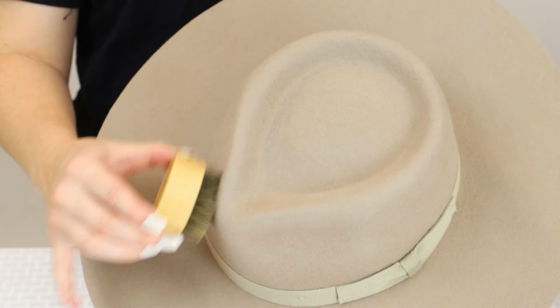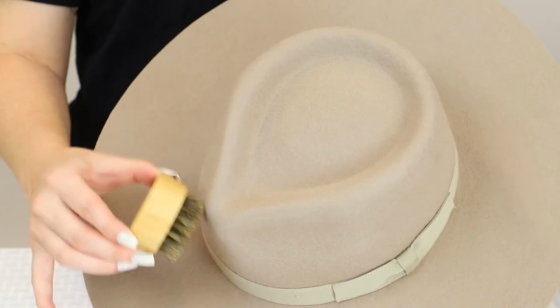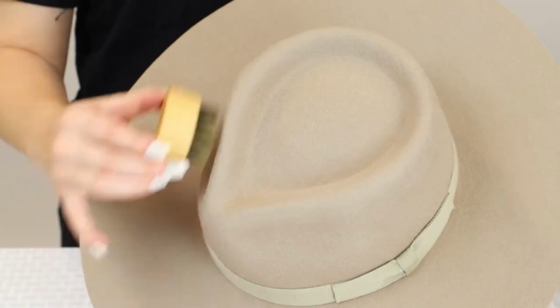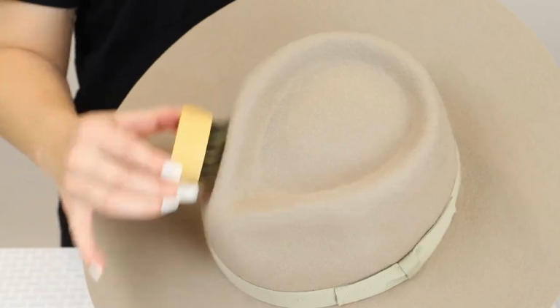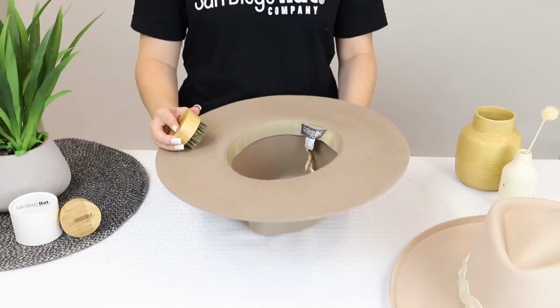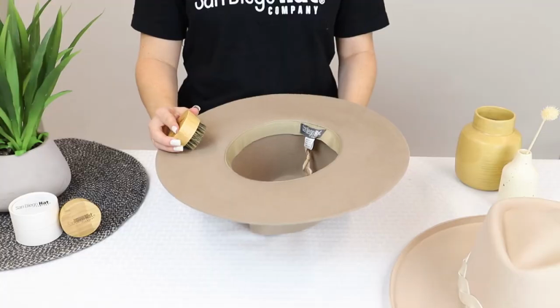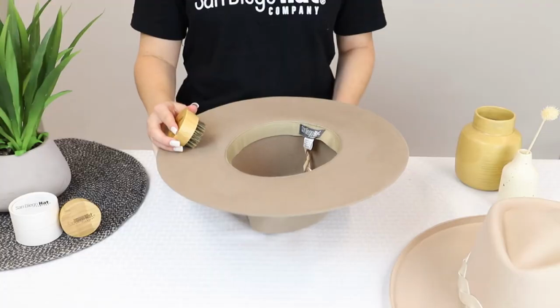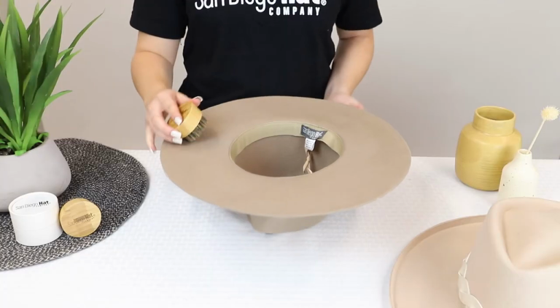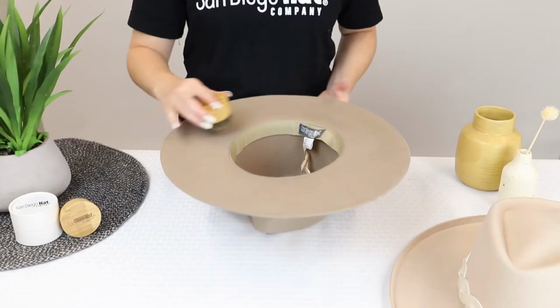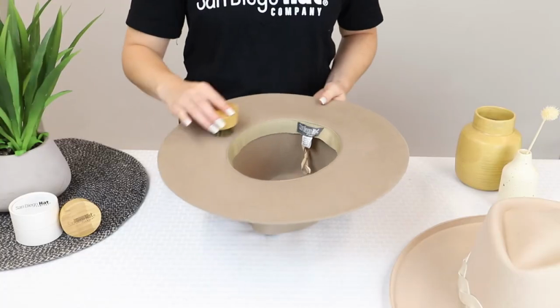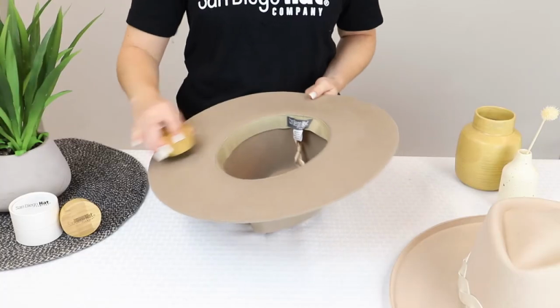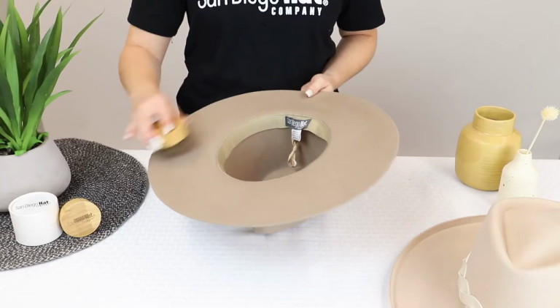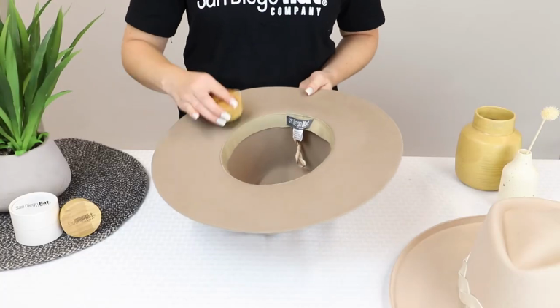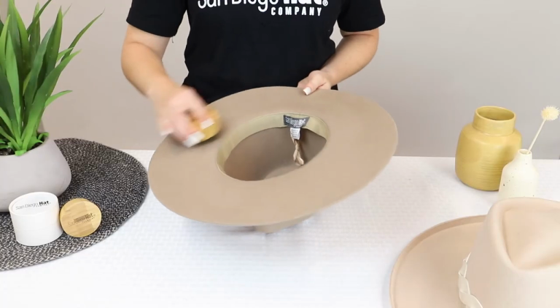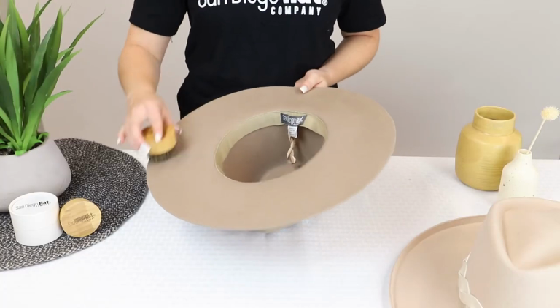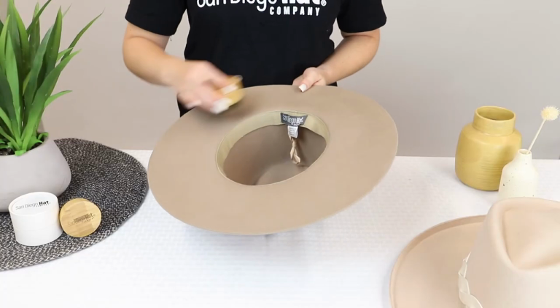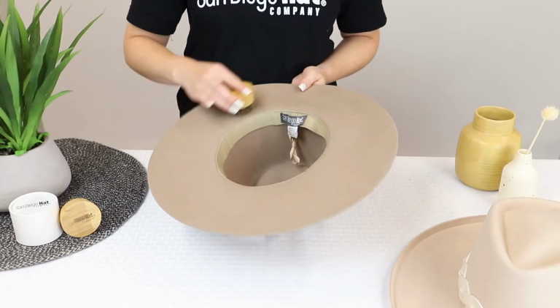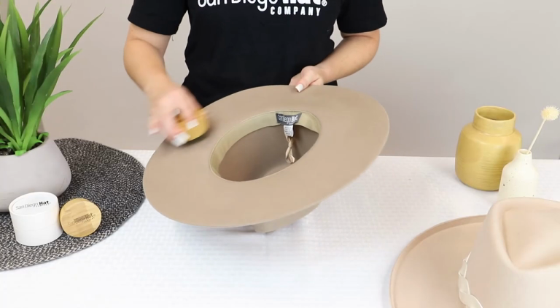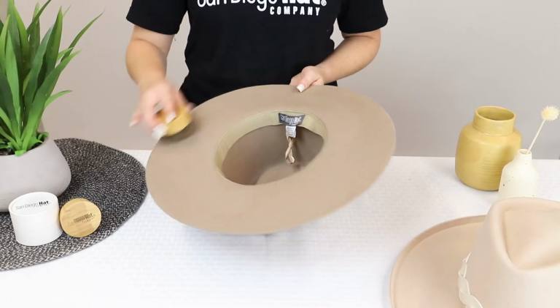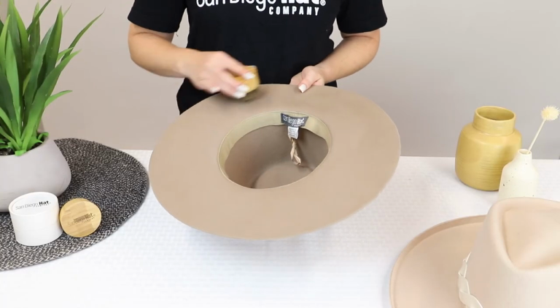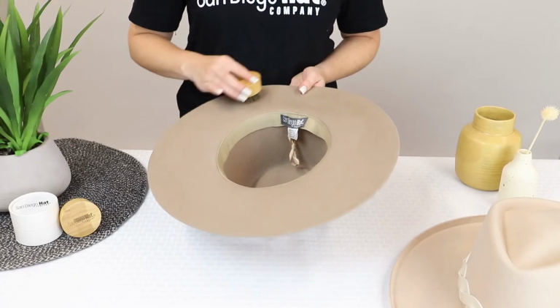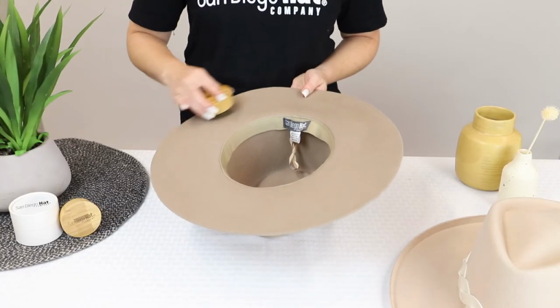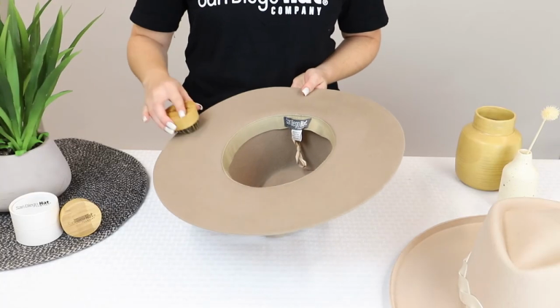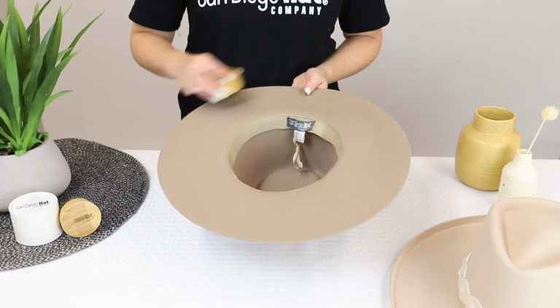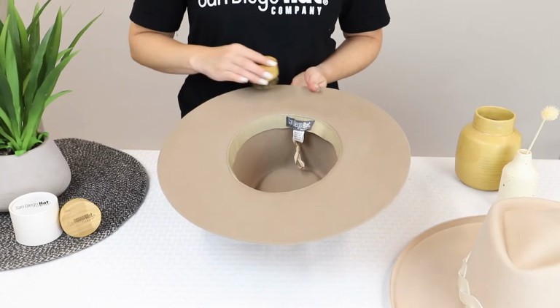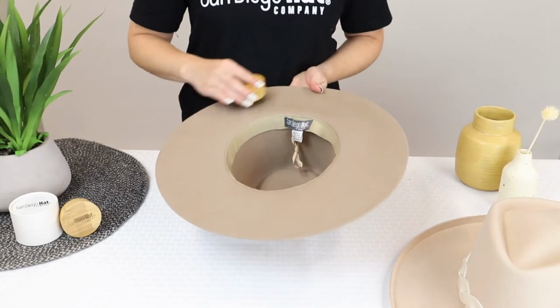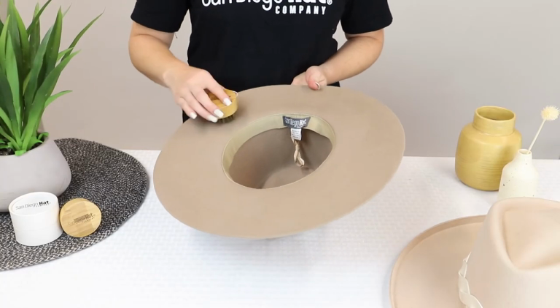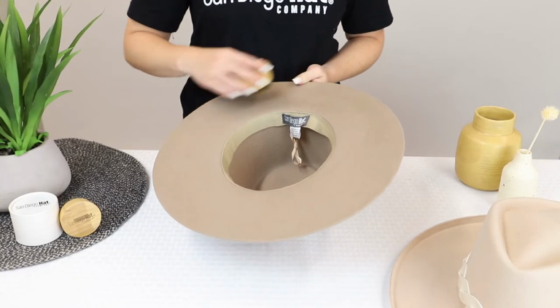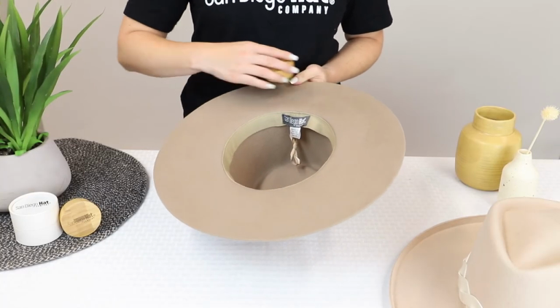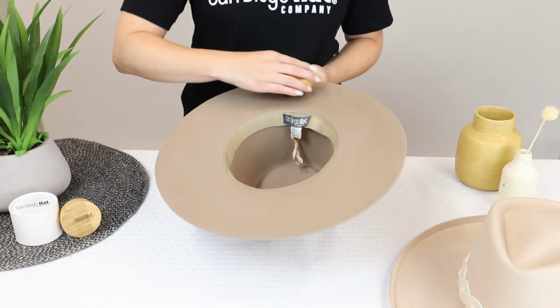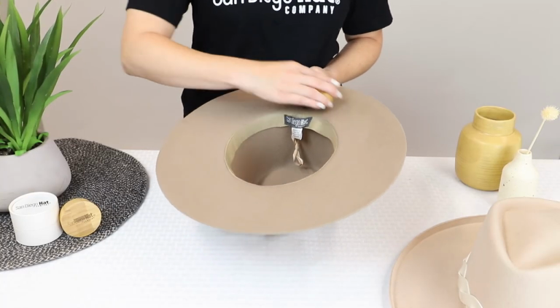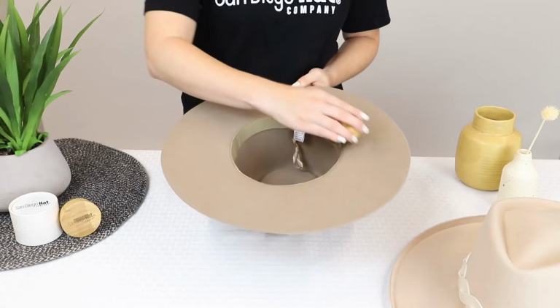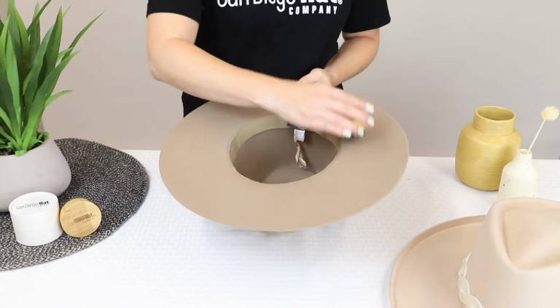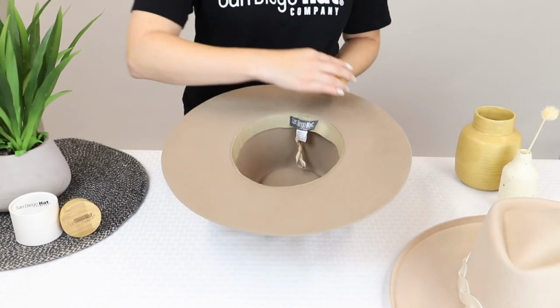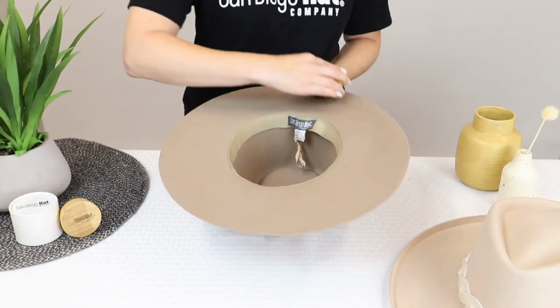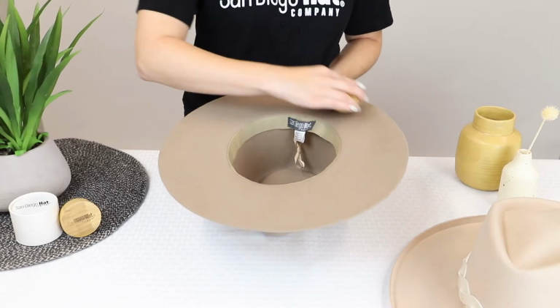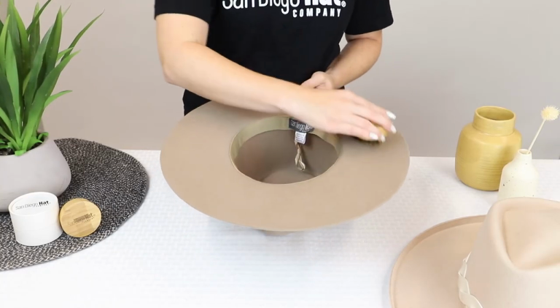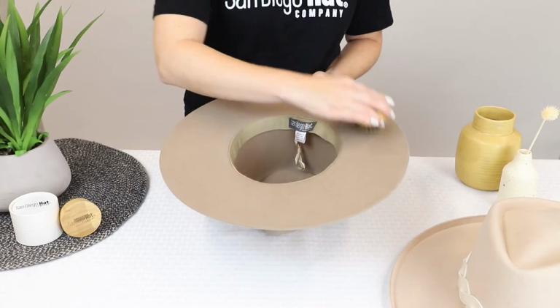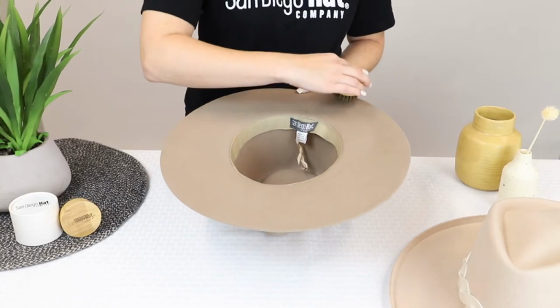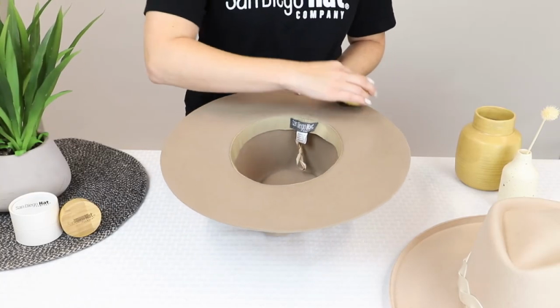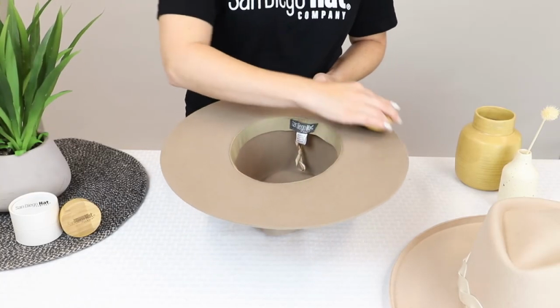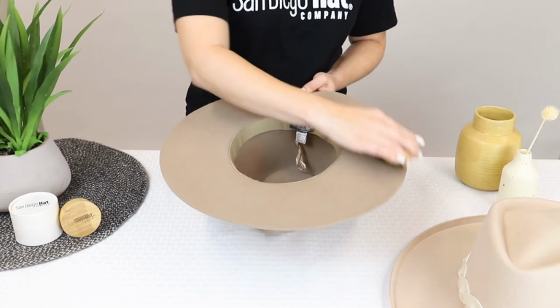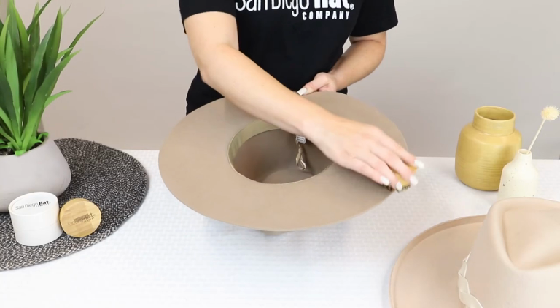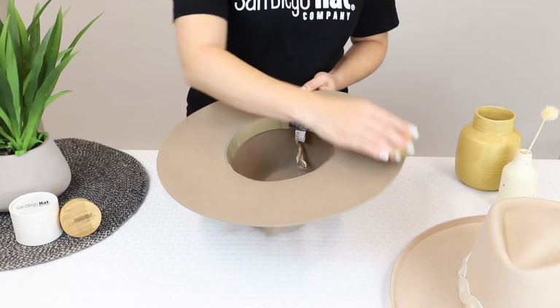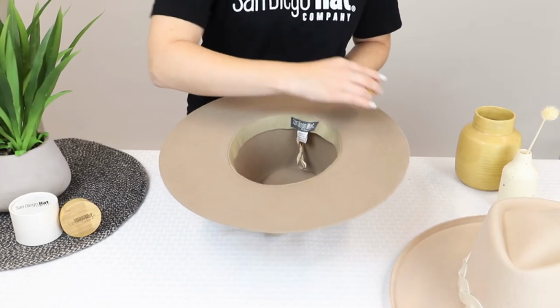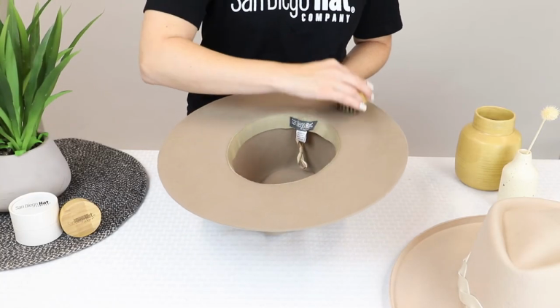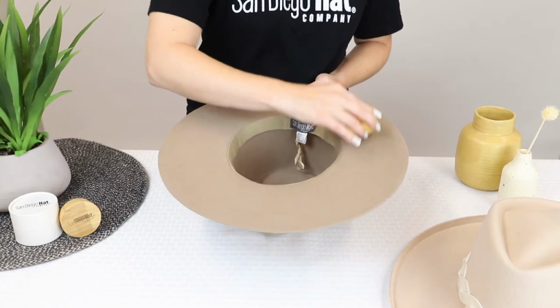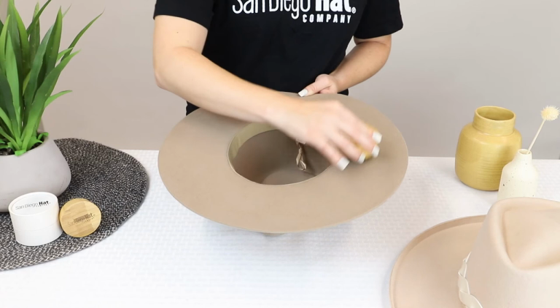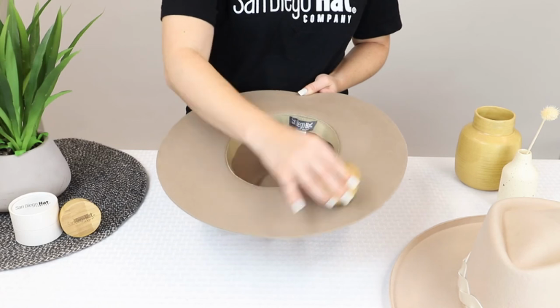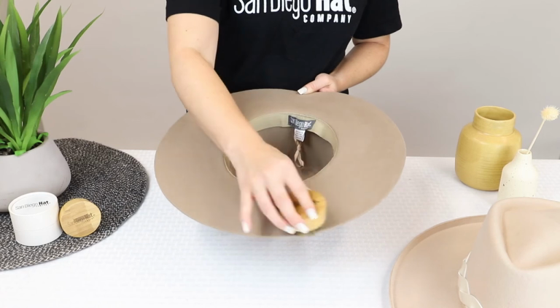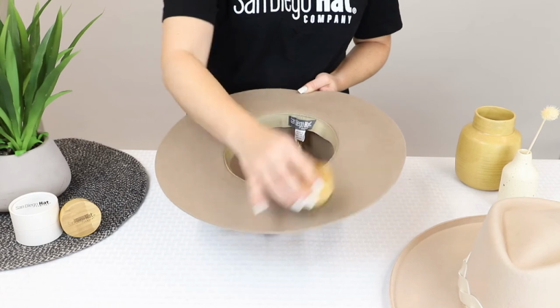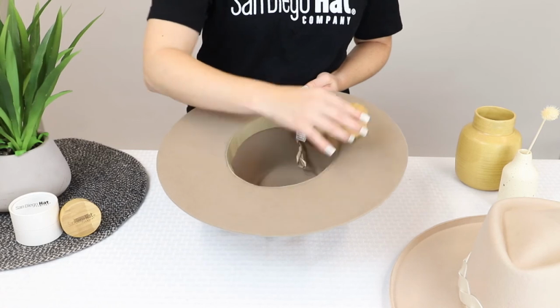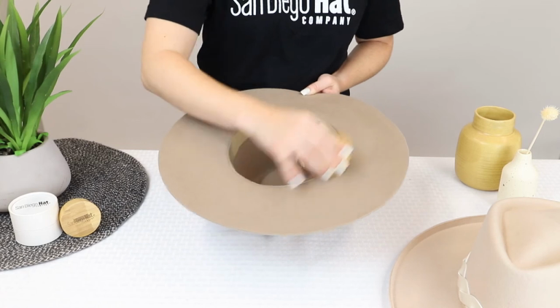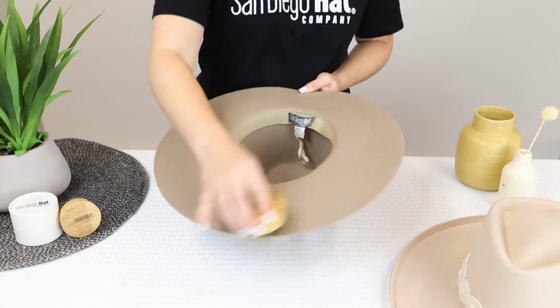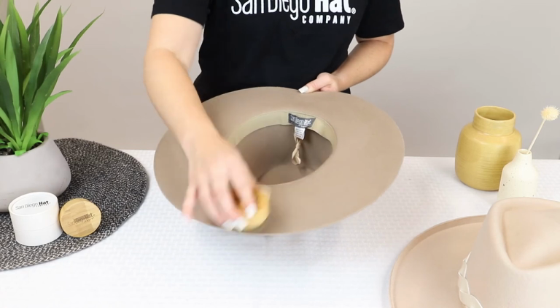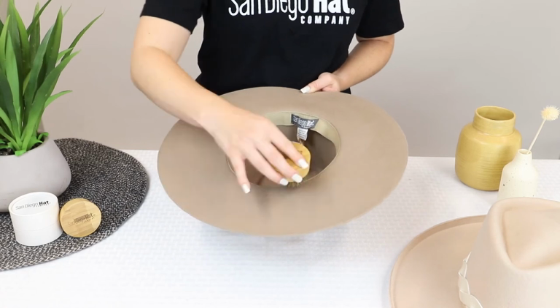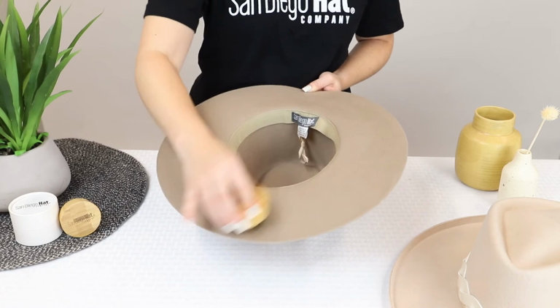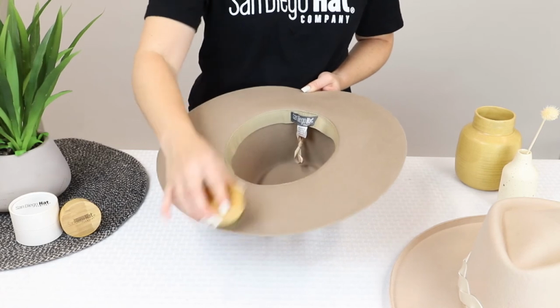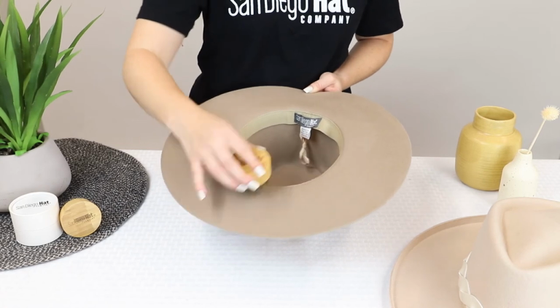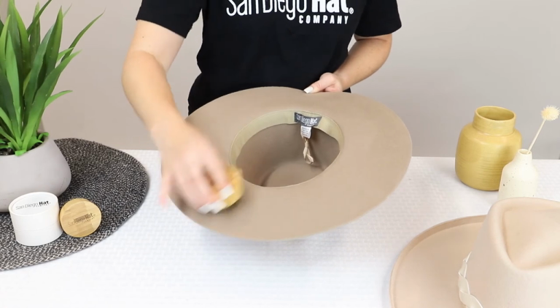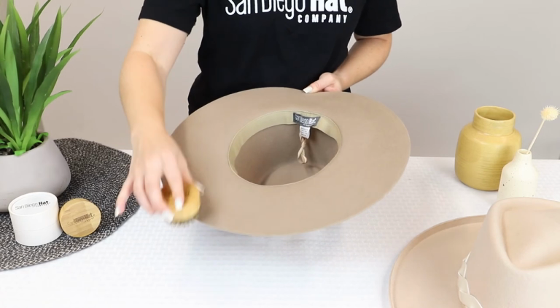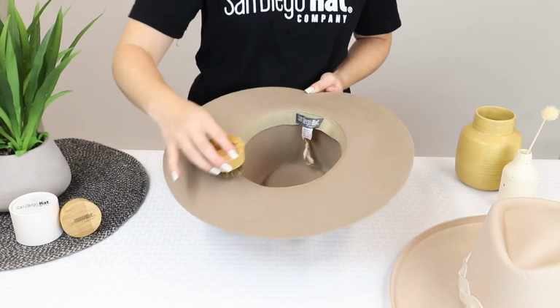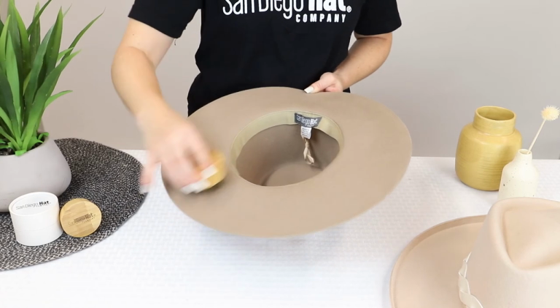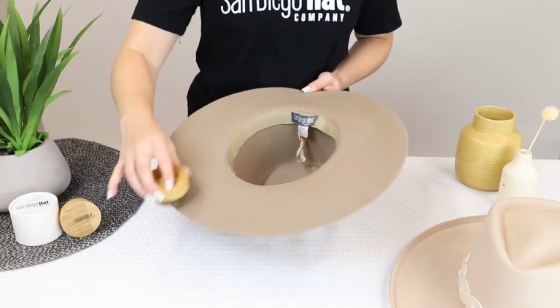Next, flip the hat over and repeat the same on the inside of the brim. You can also easily get into the edges with the hat brush.